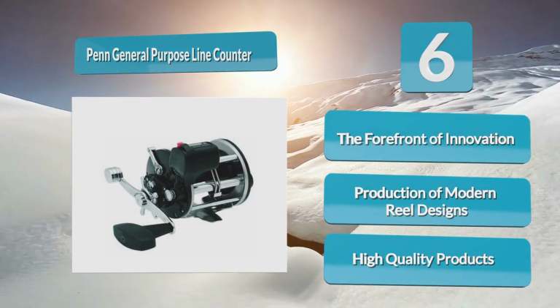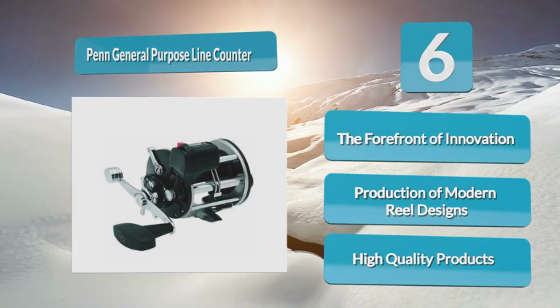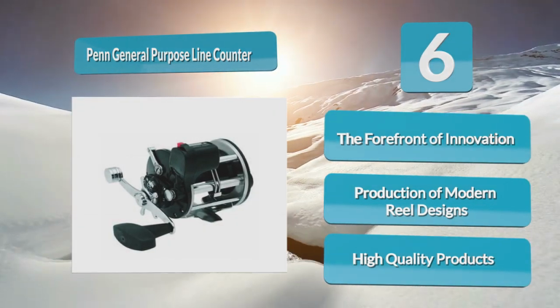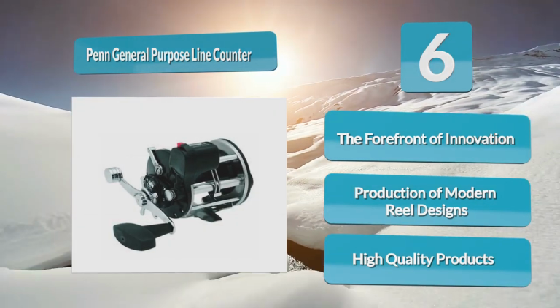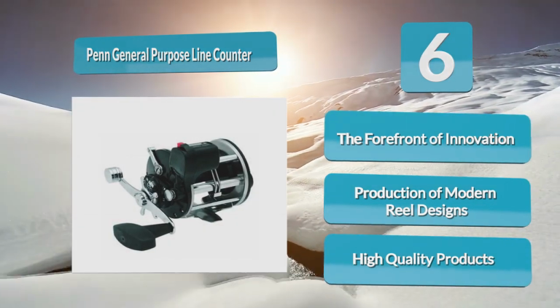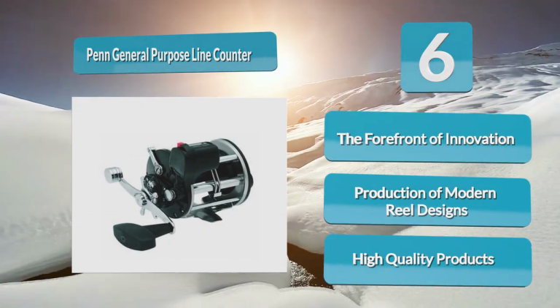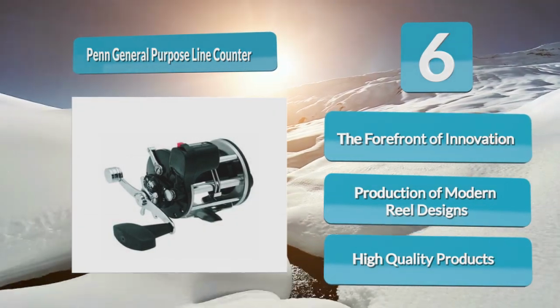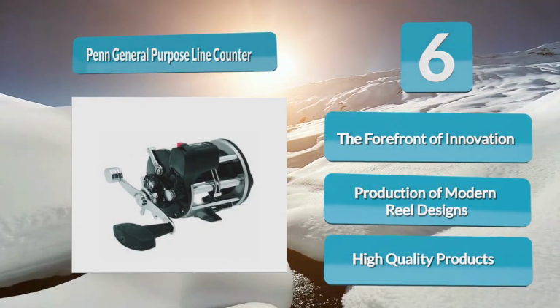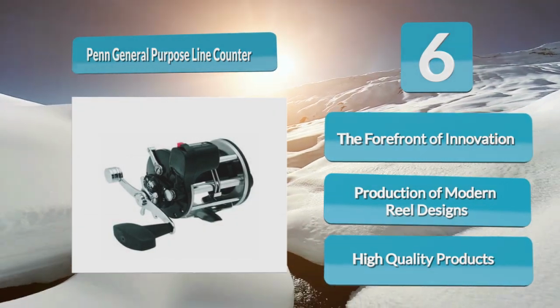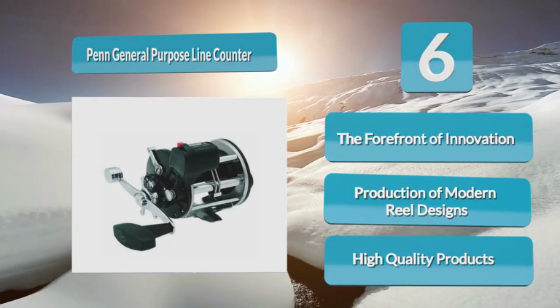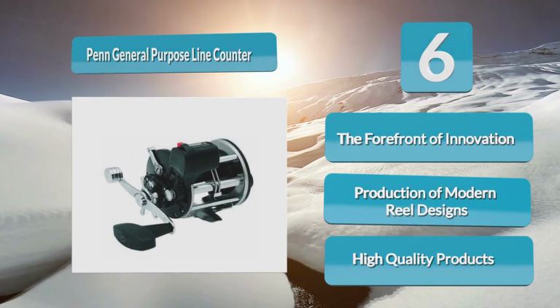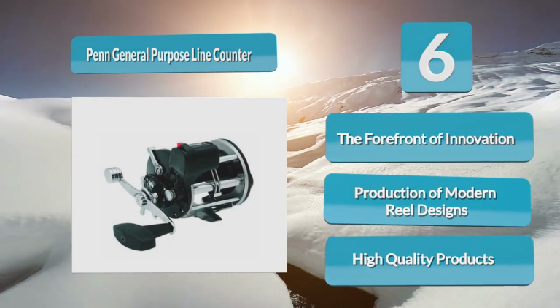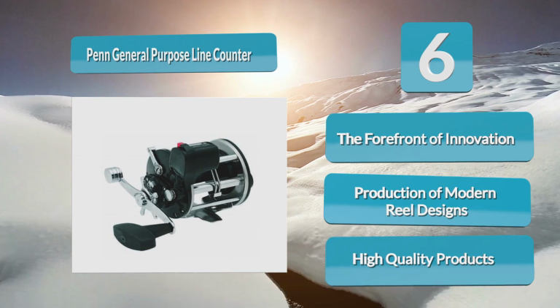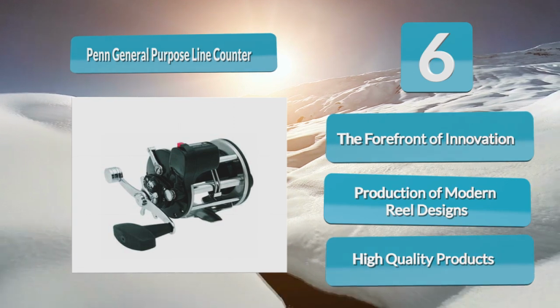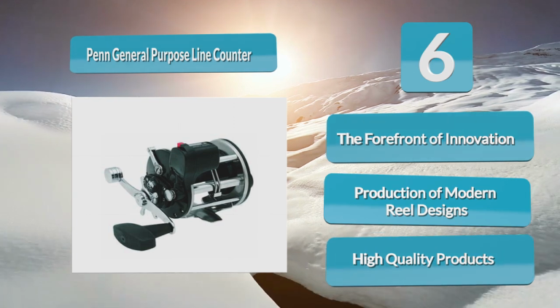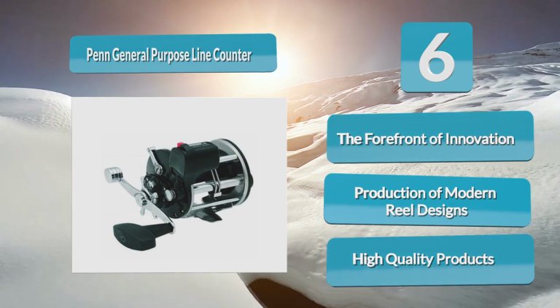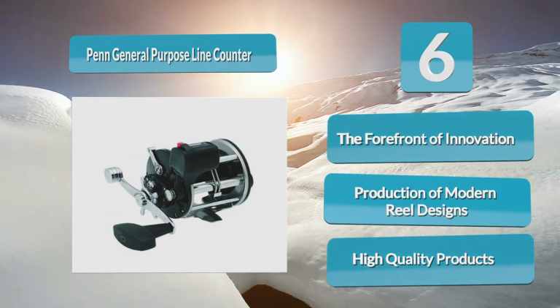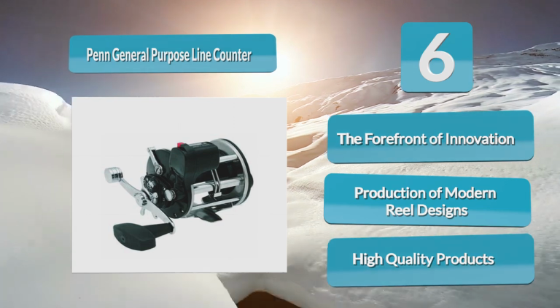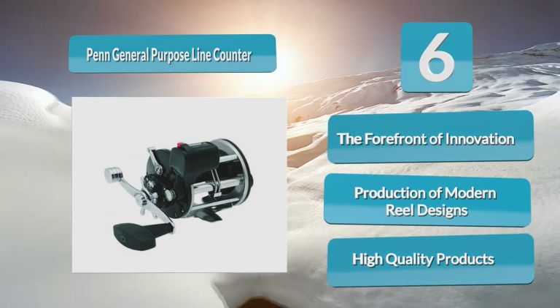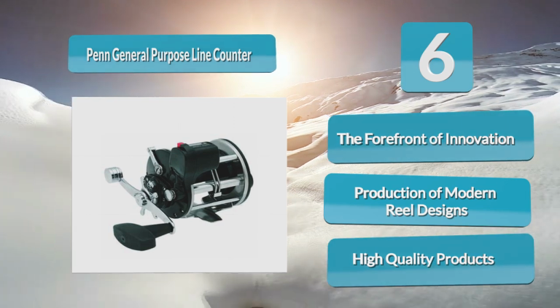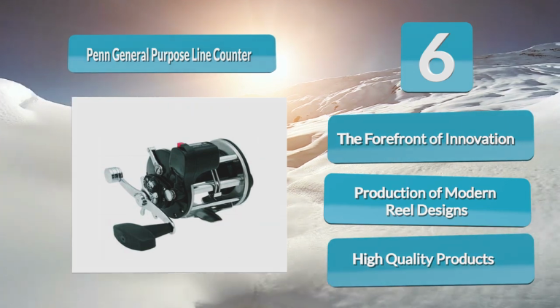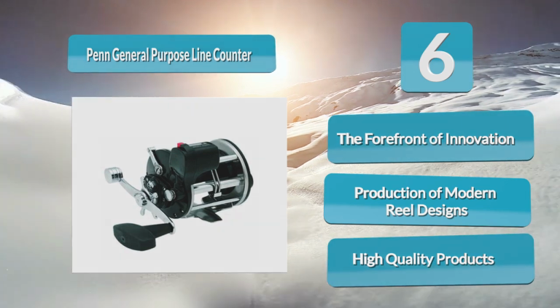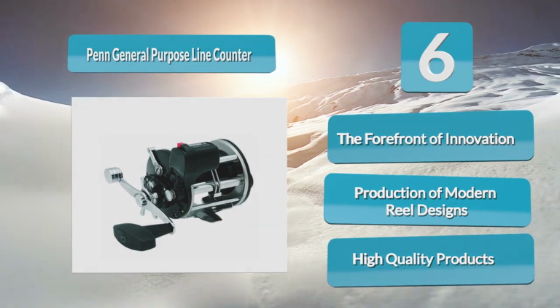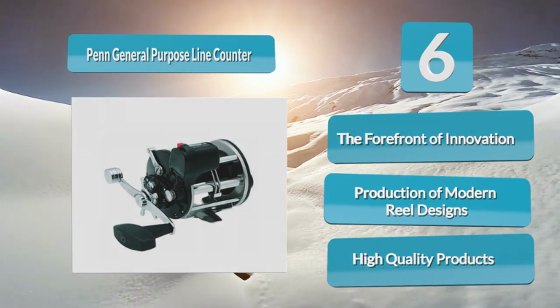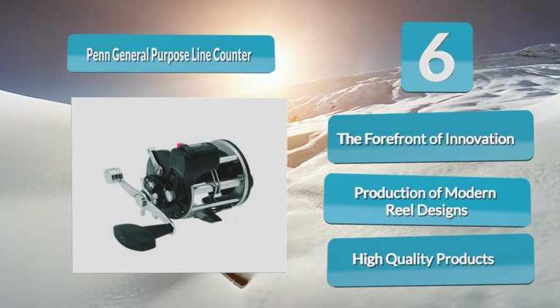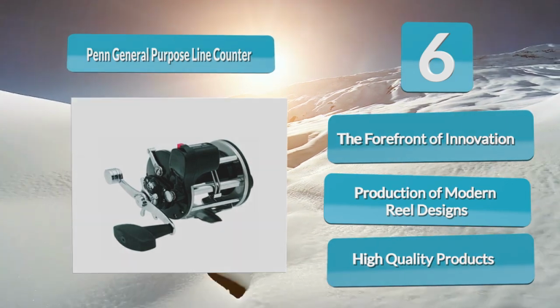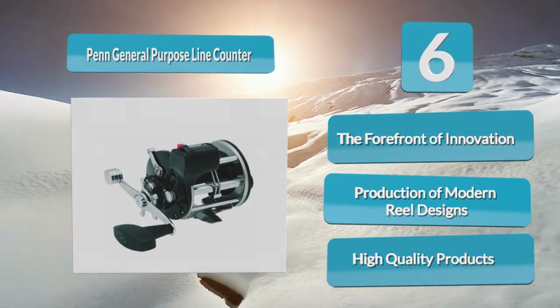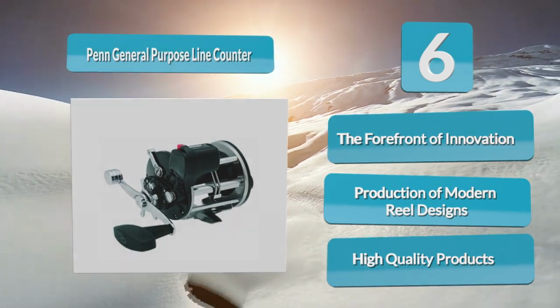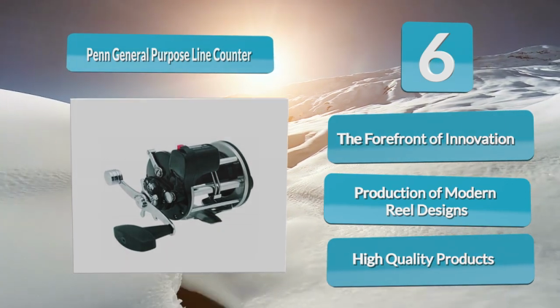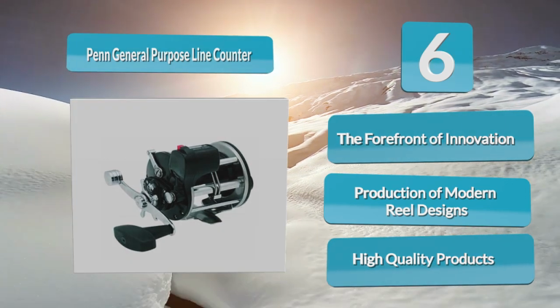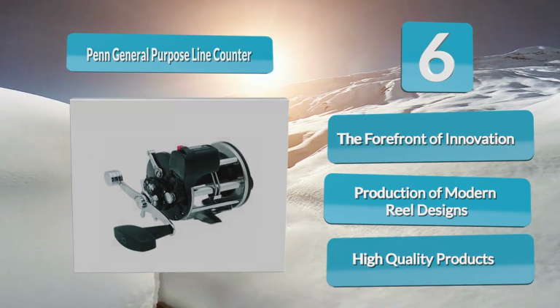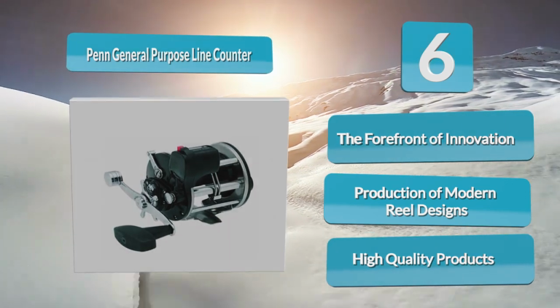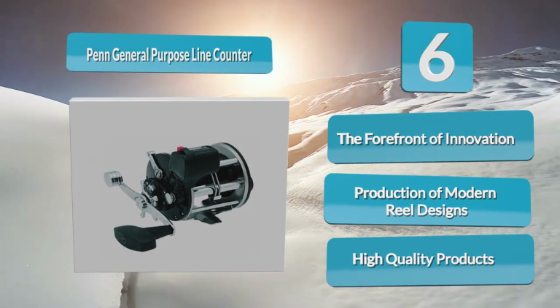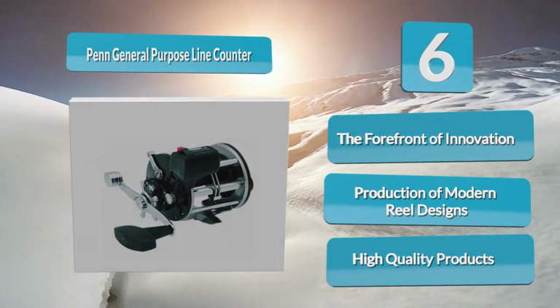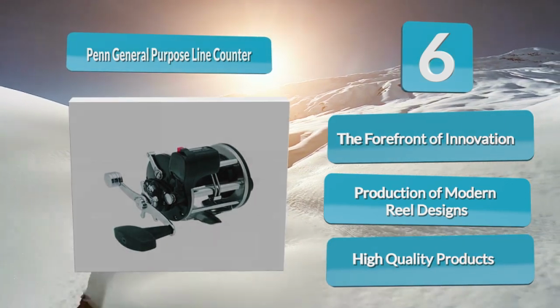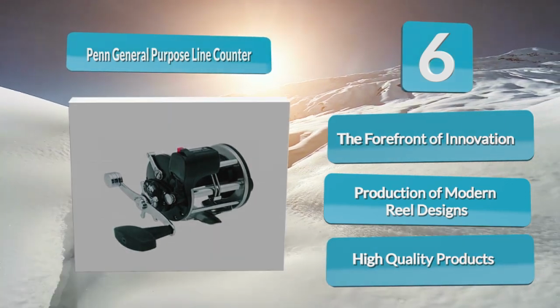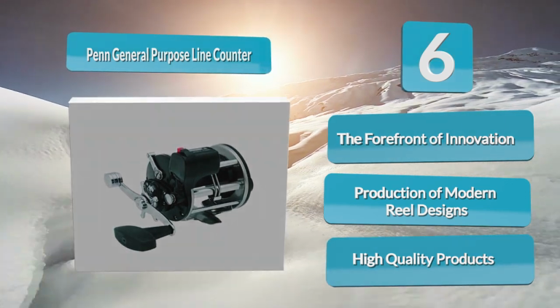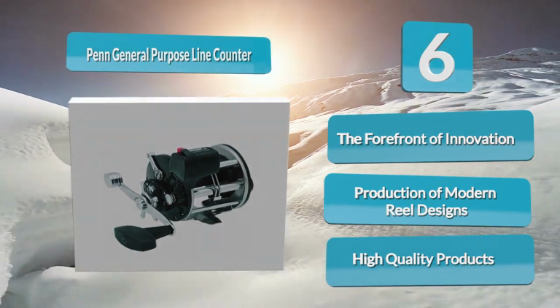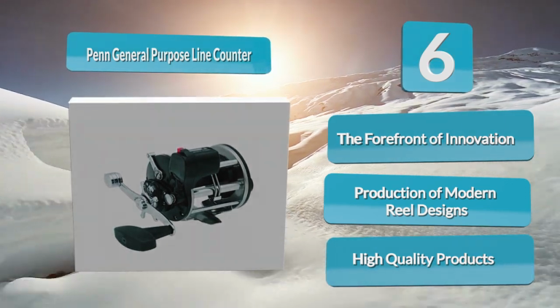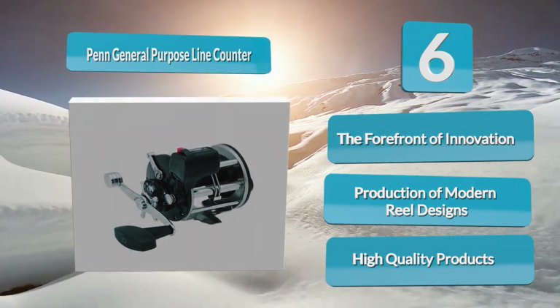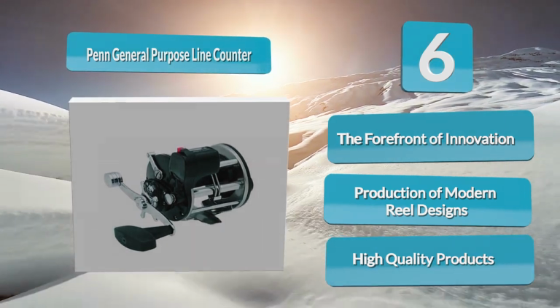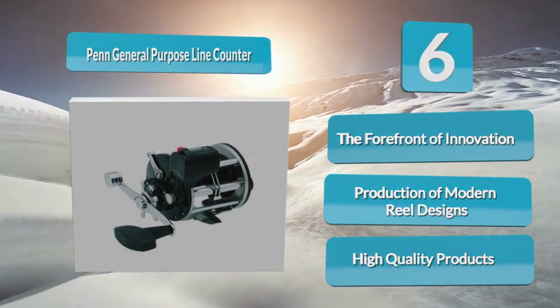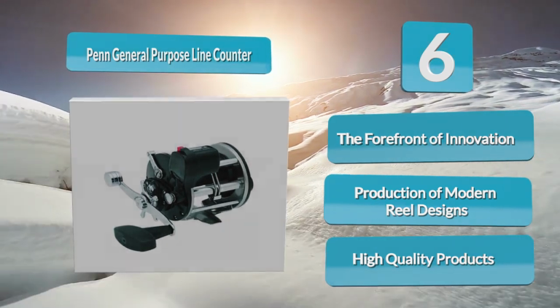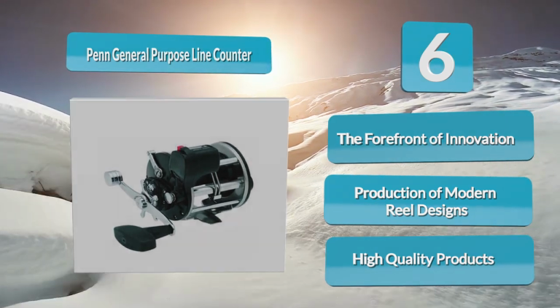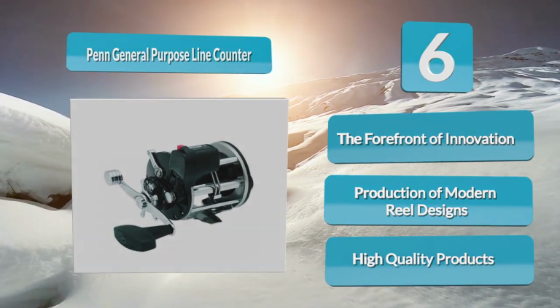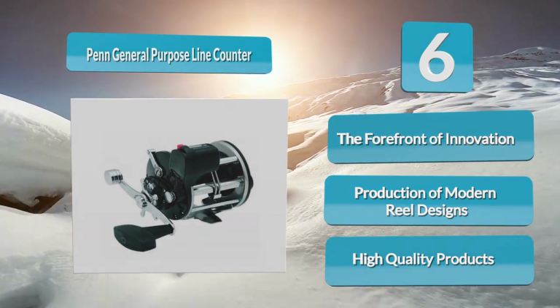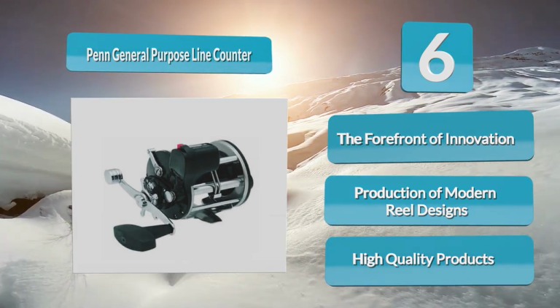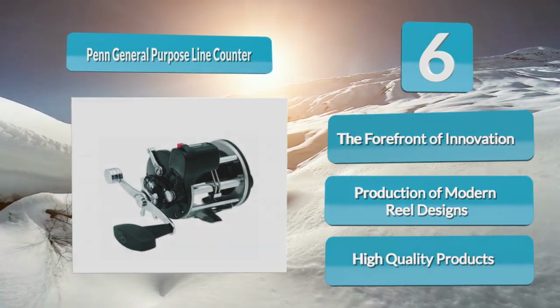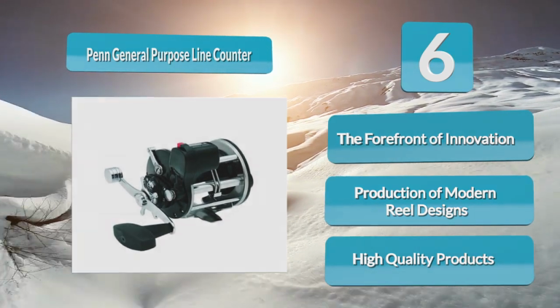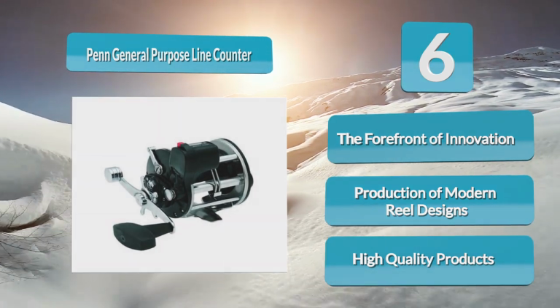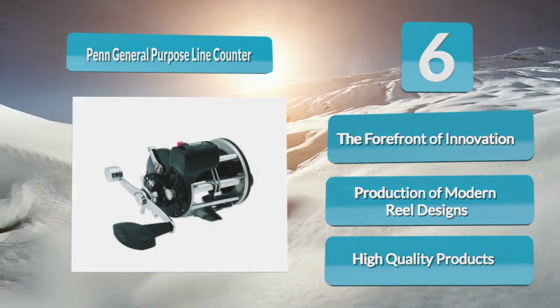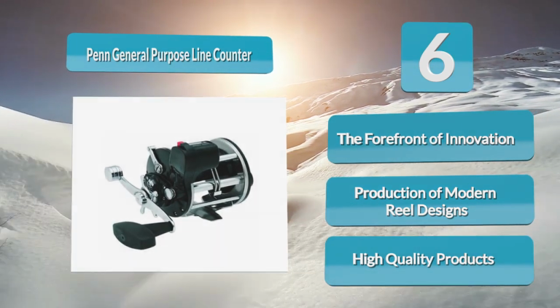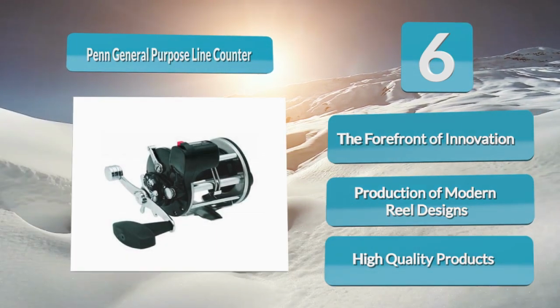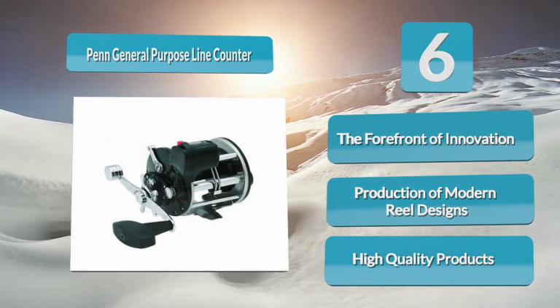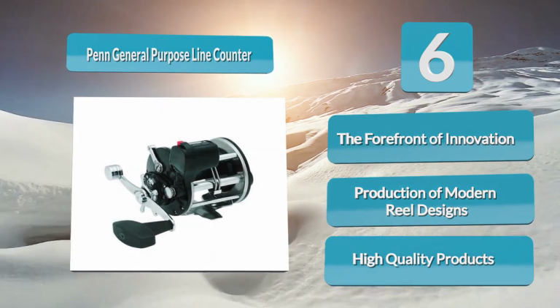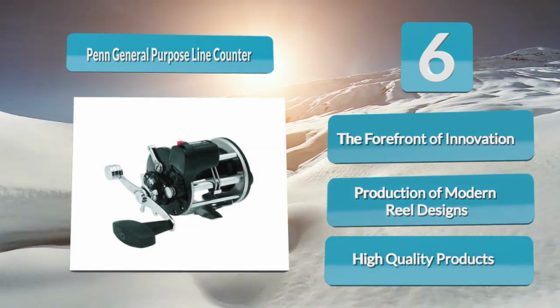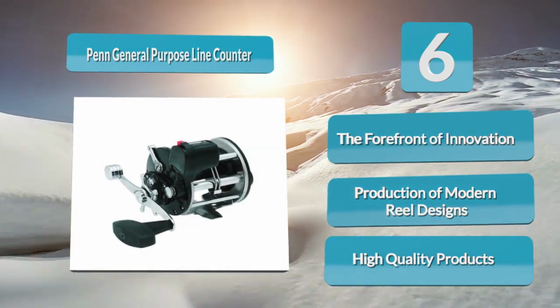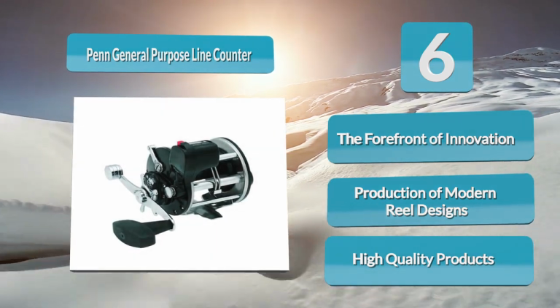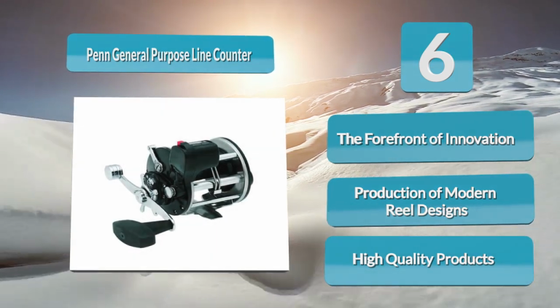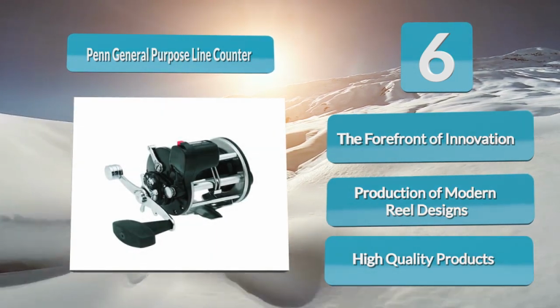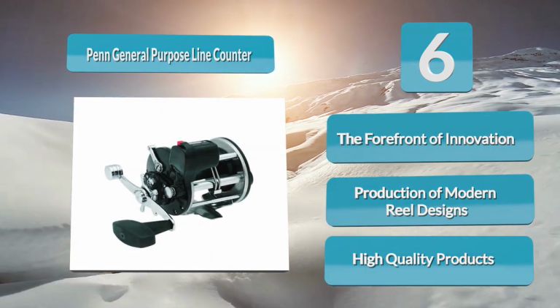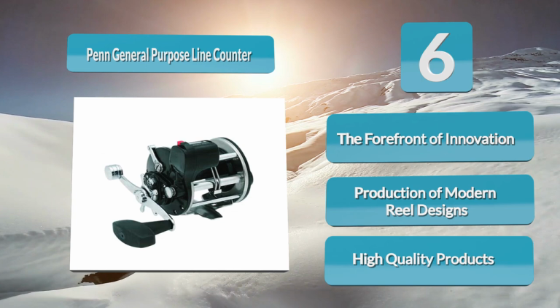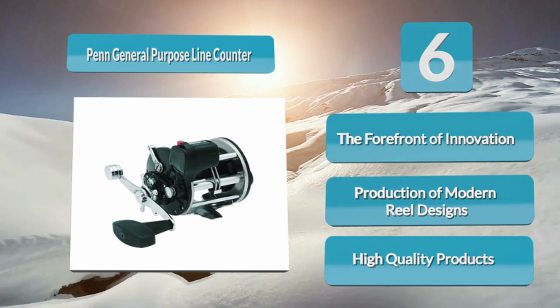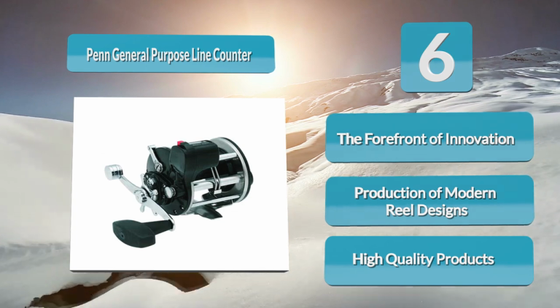Additionally, the stainless steel level wind component keeps fishing line in place, eliminating interference from wind and rain.